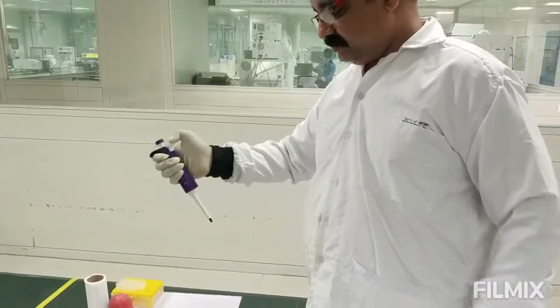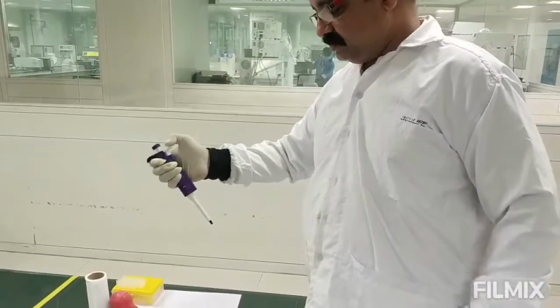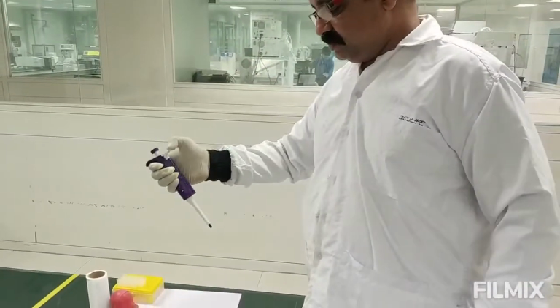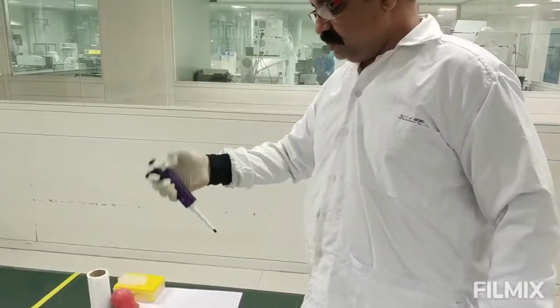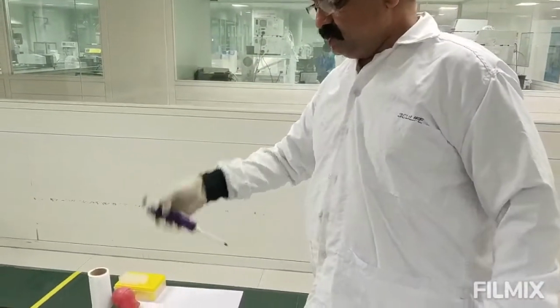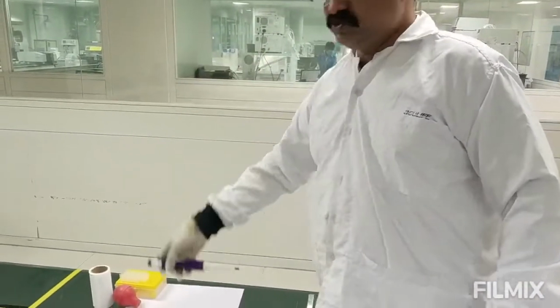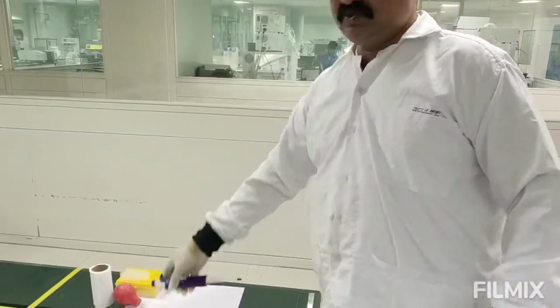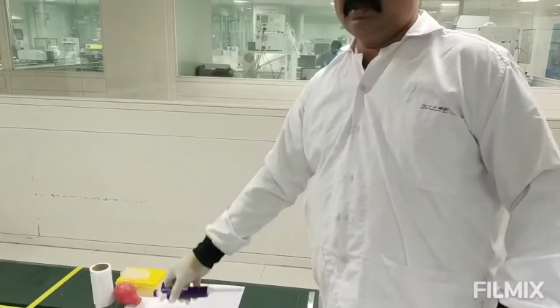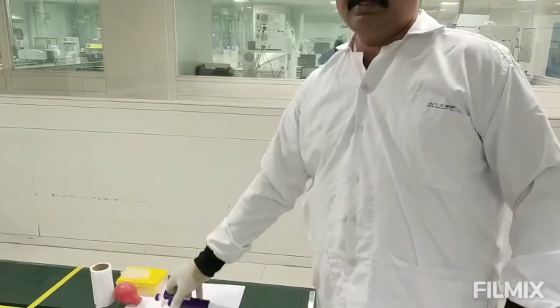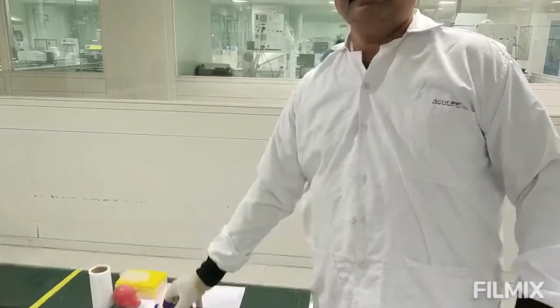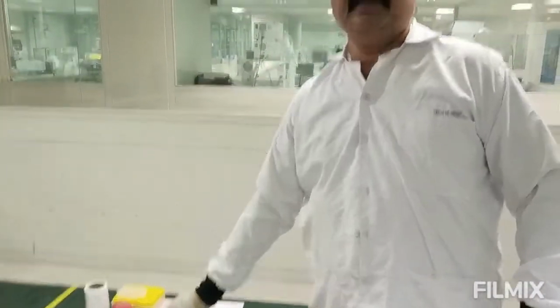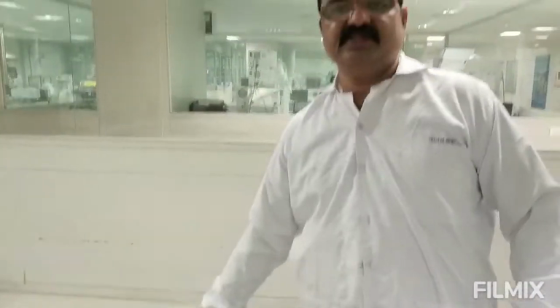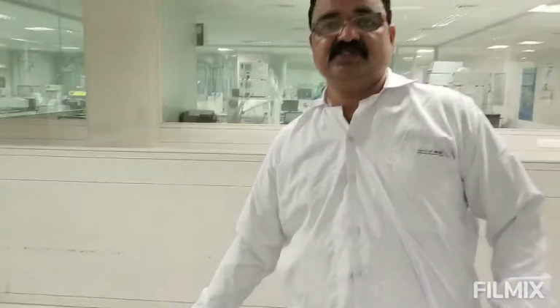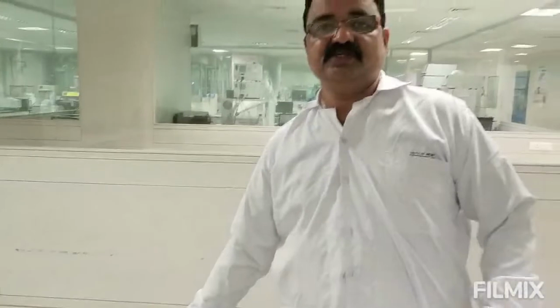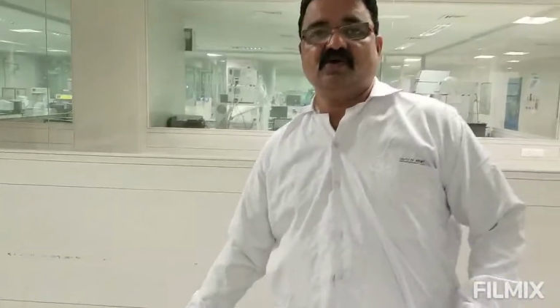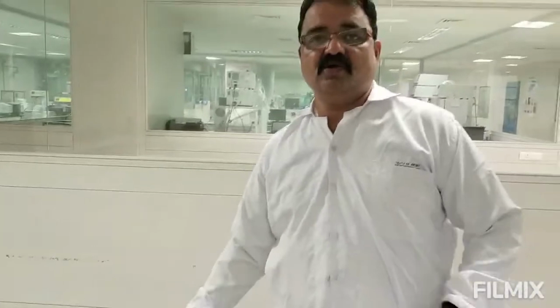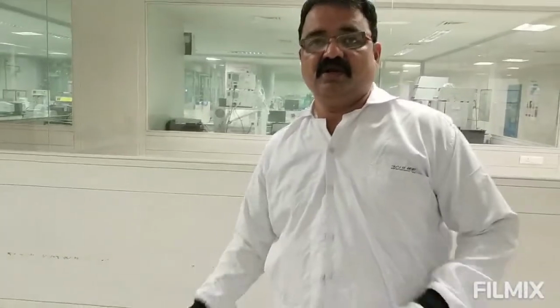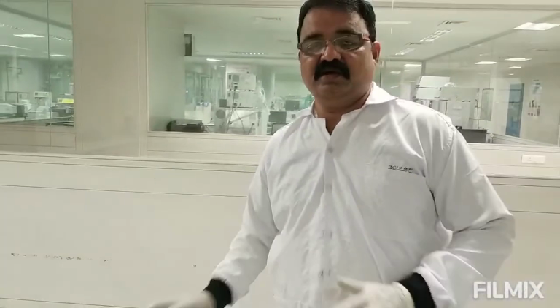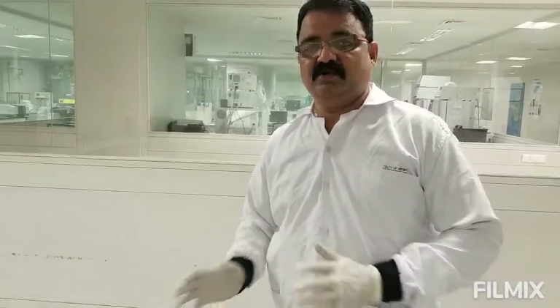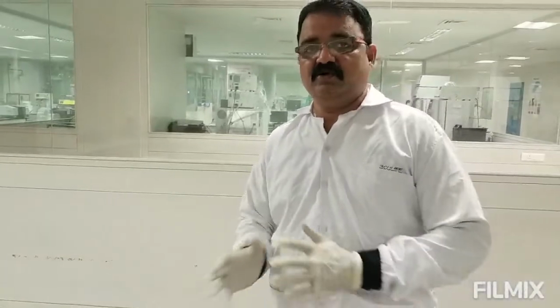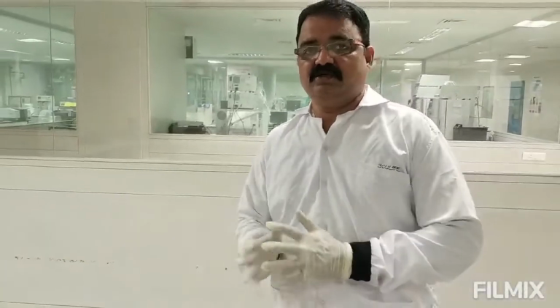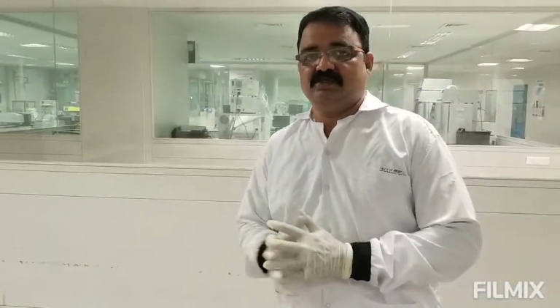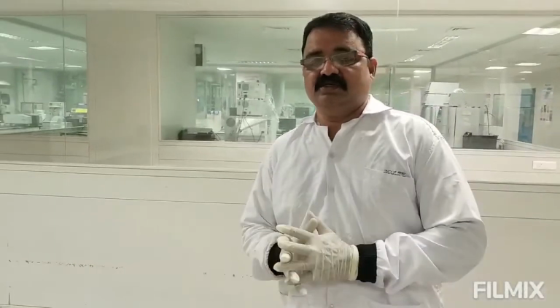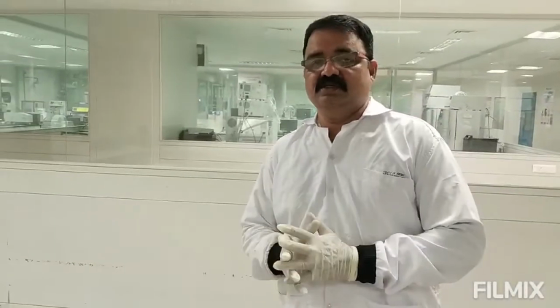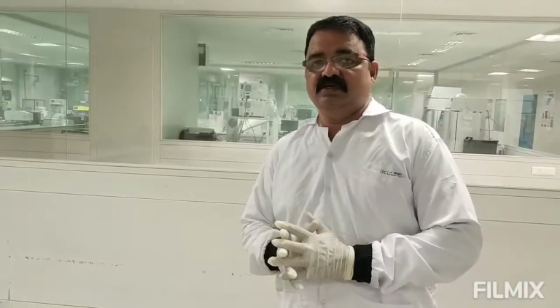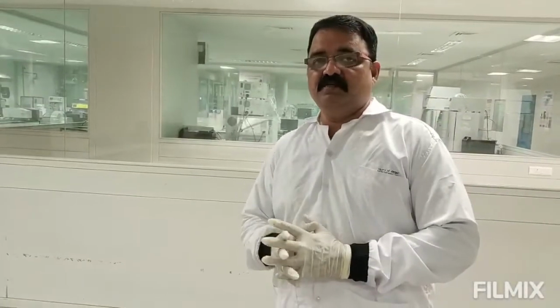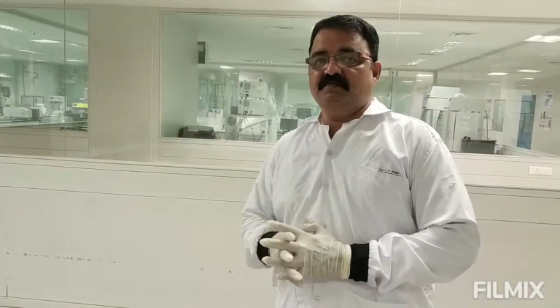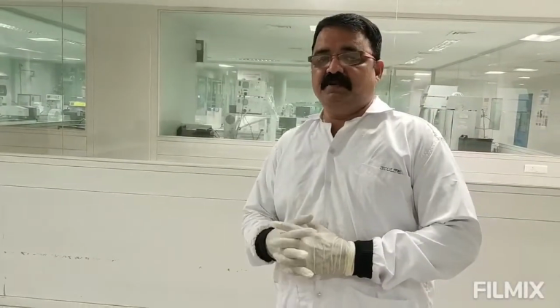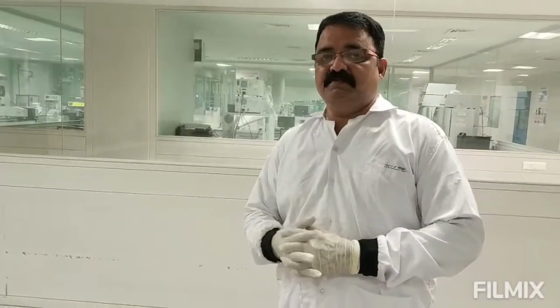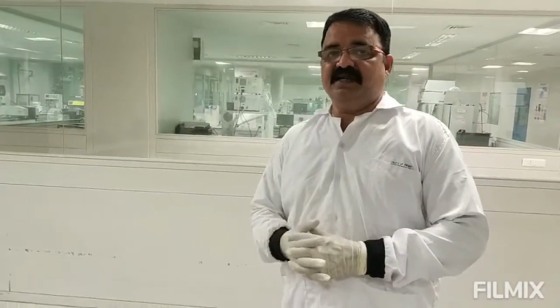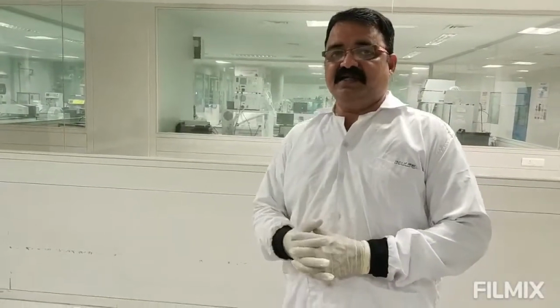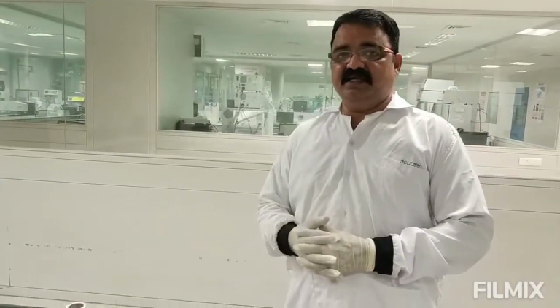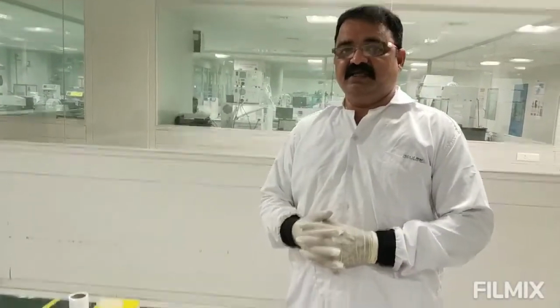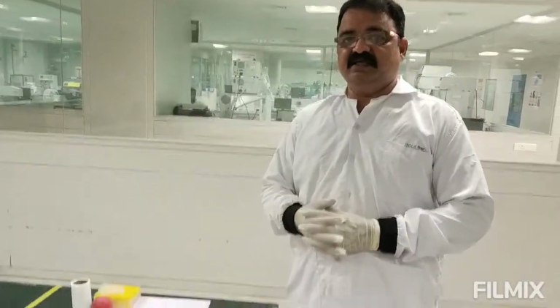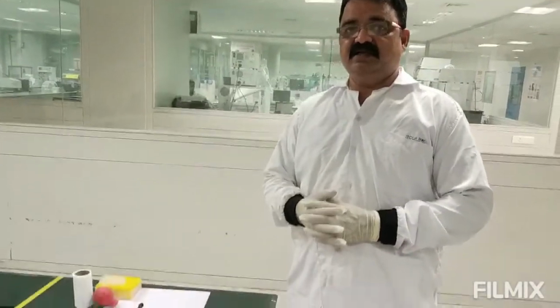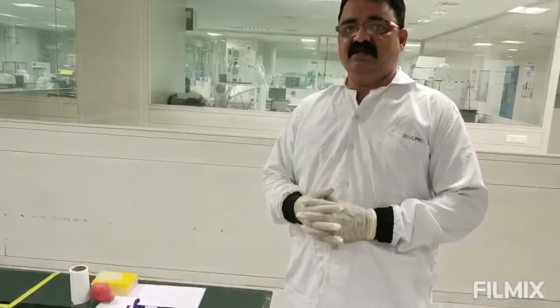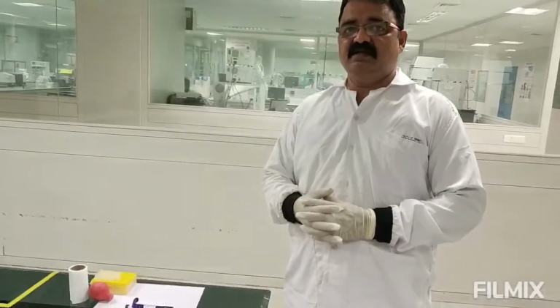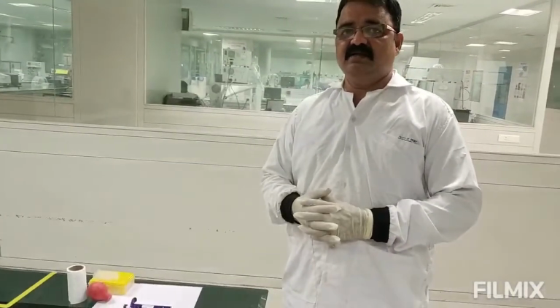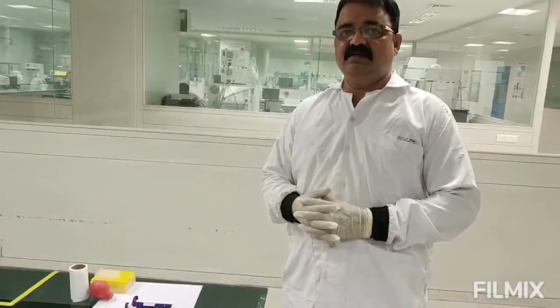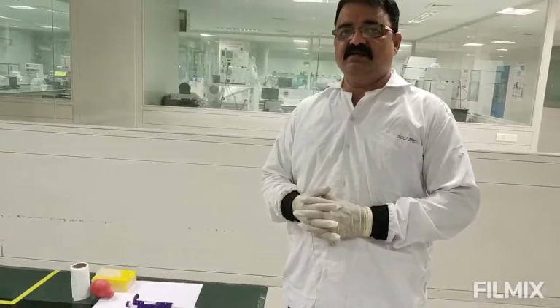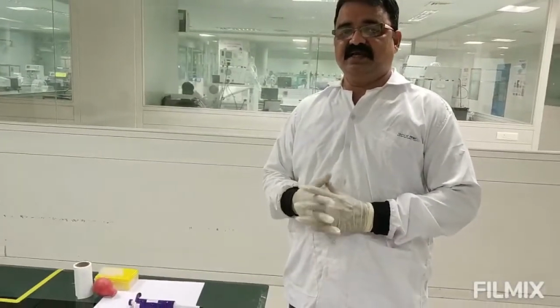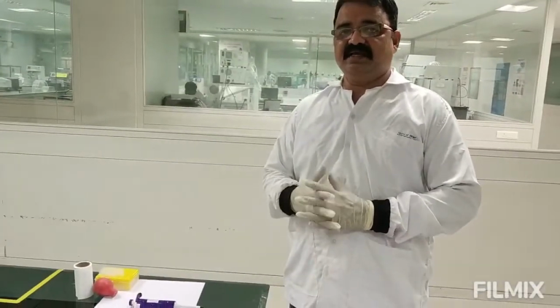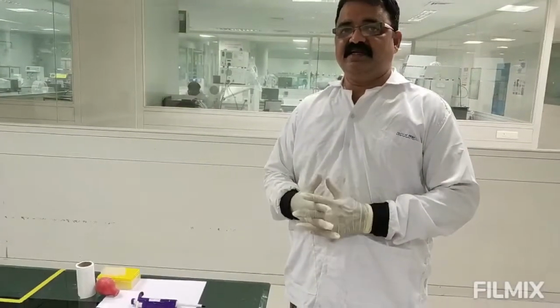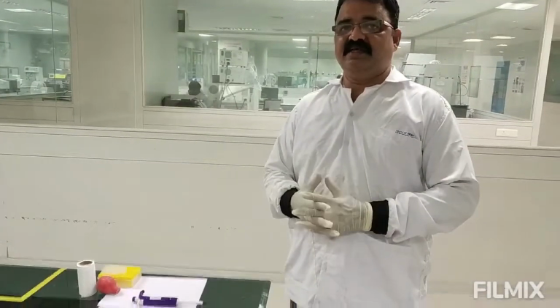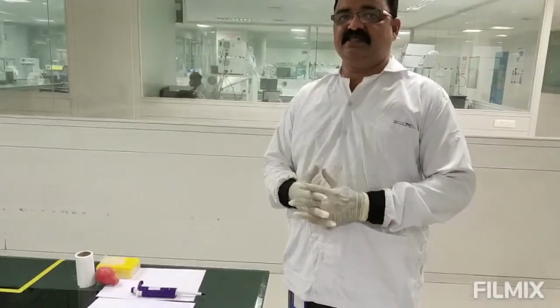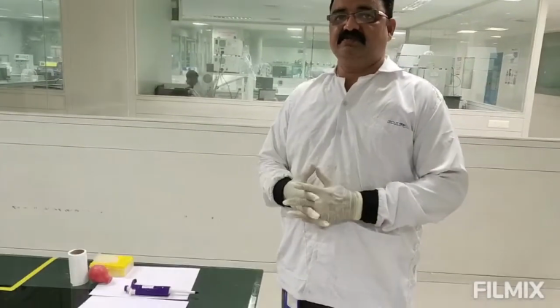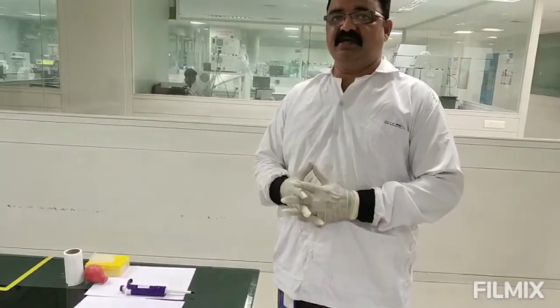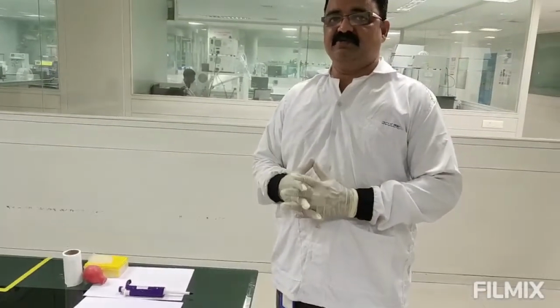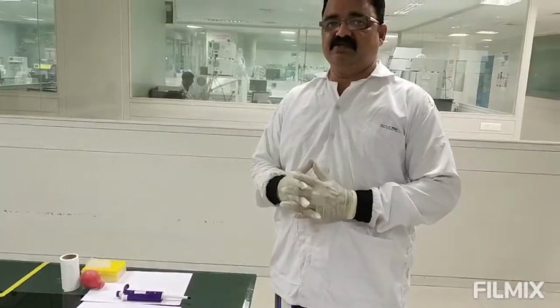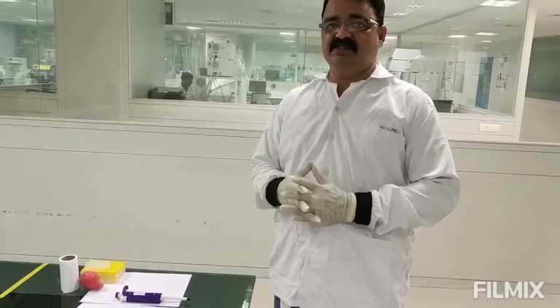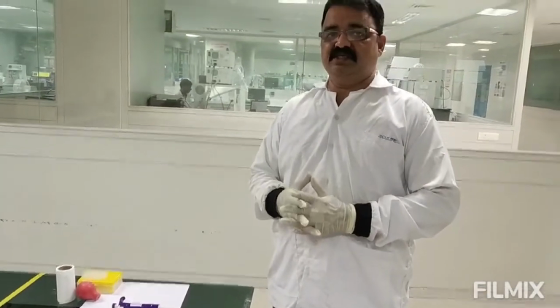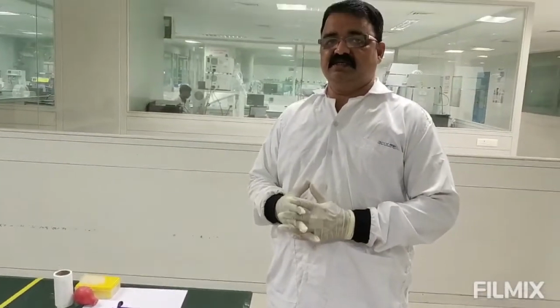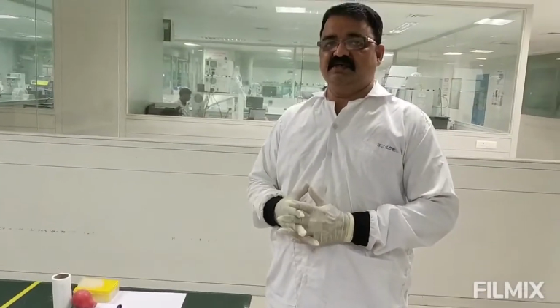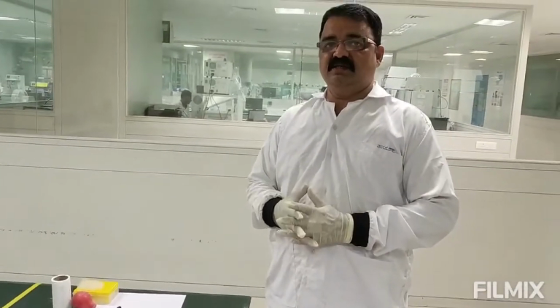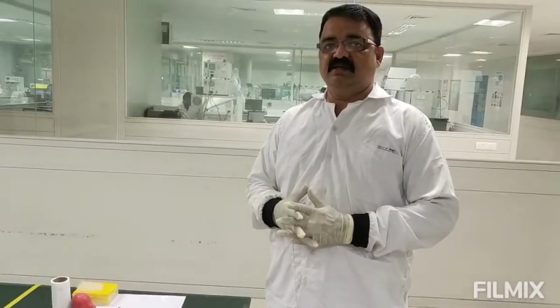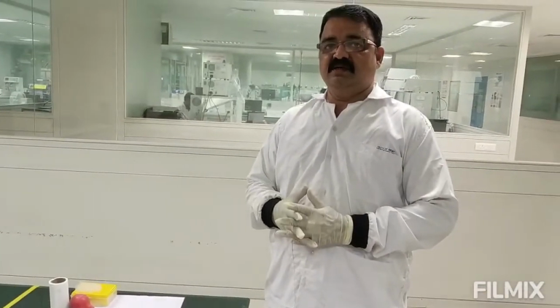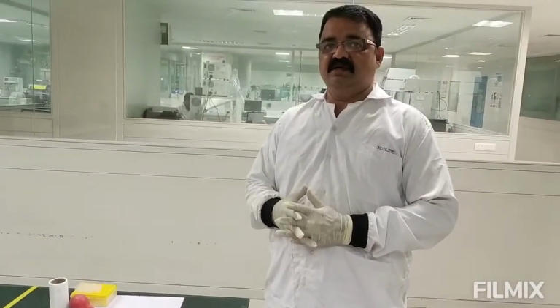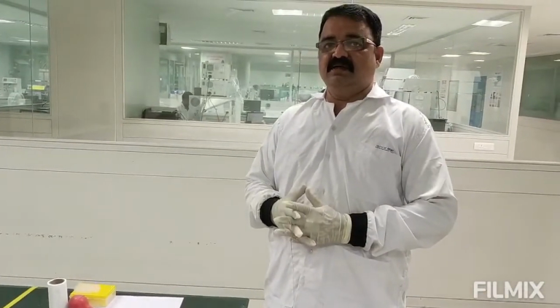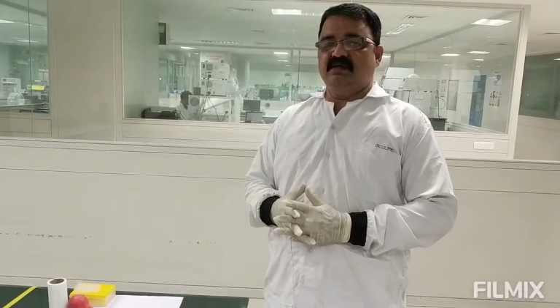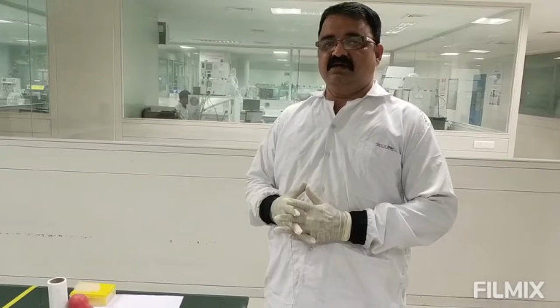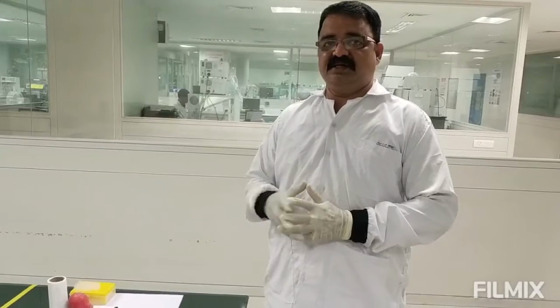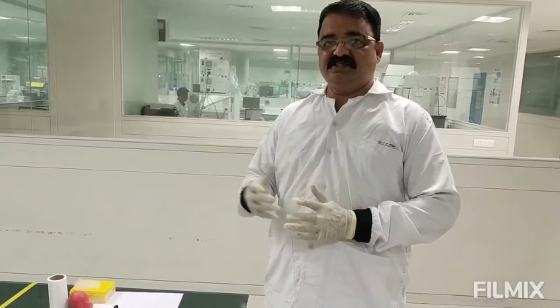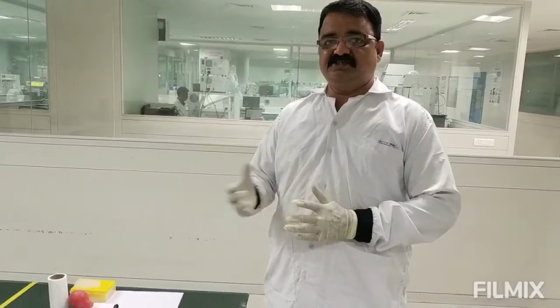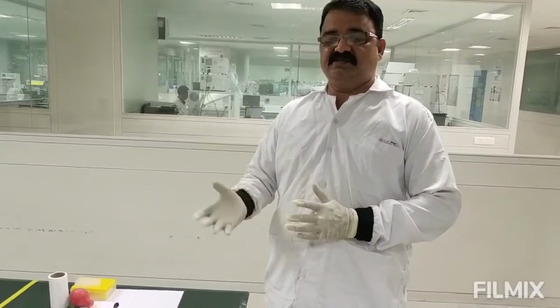That was all about pipetting techniques using graduated, volumetric, and micropipettes.